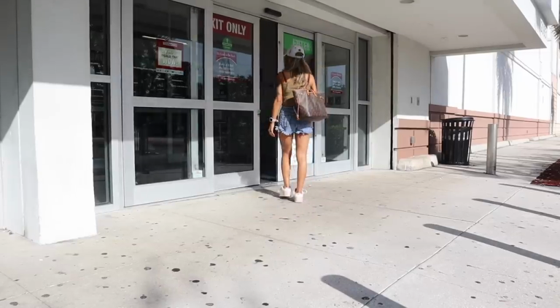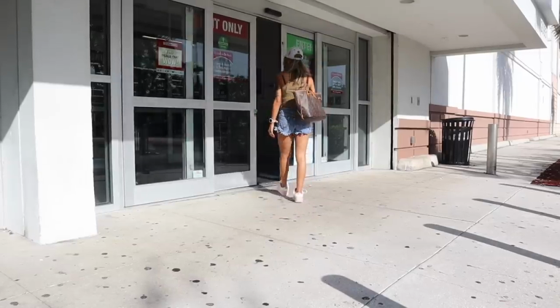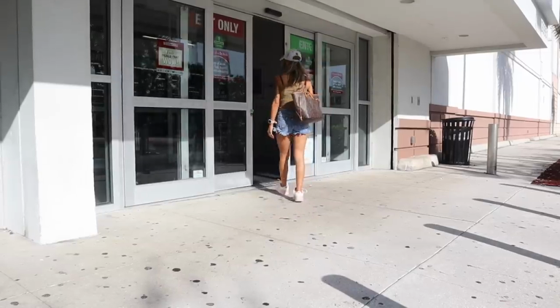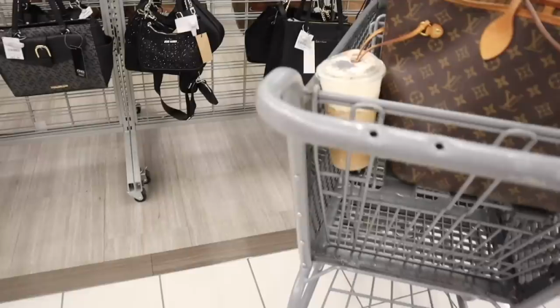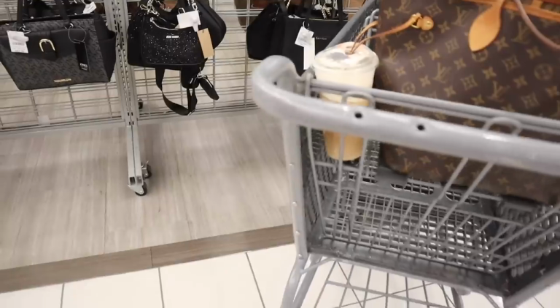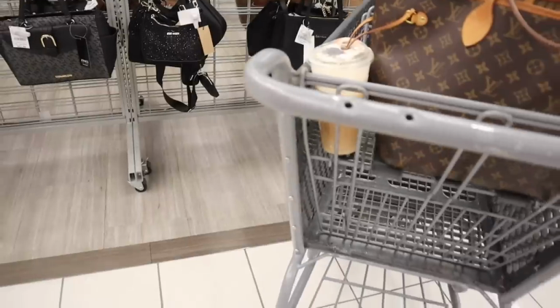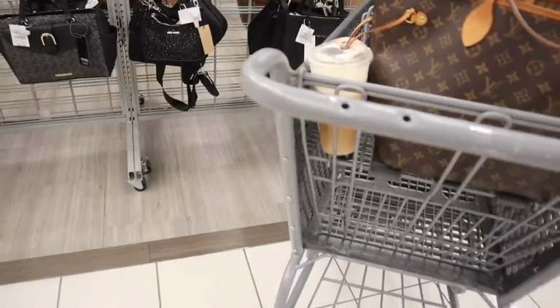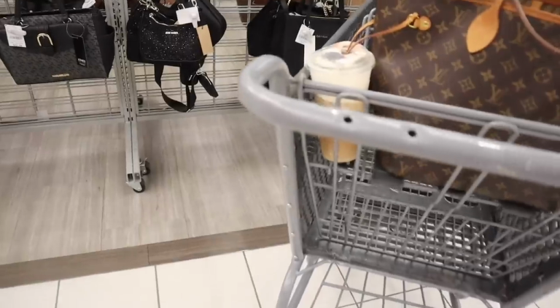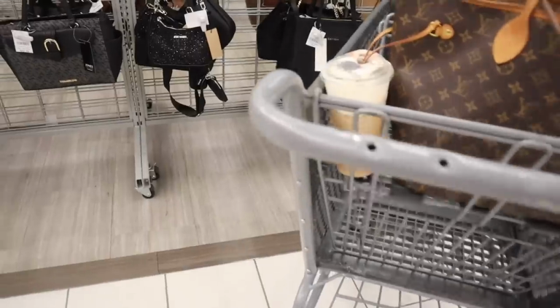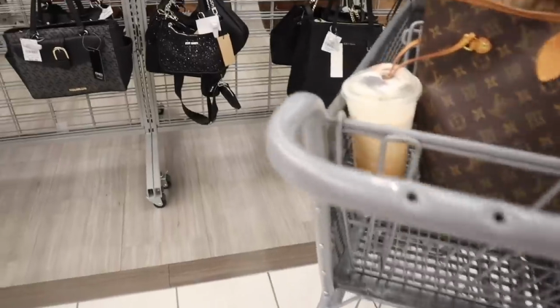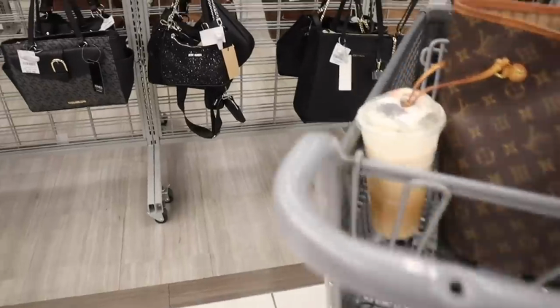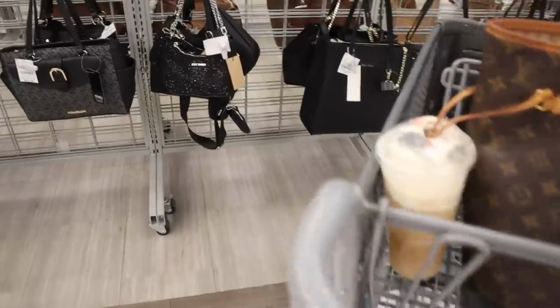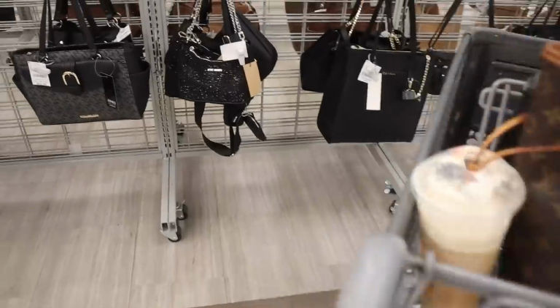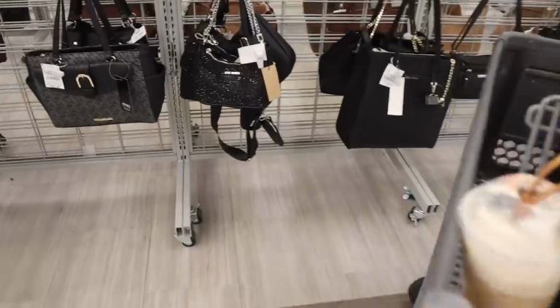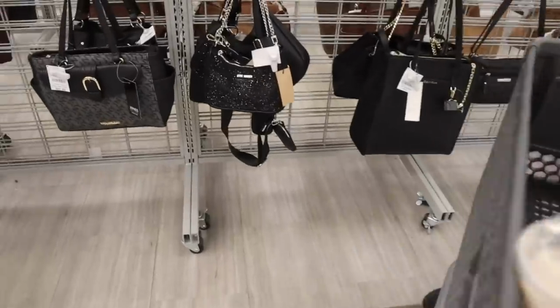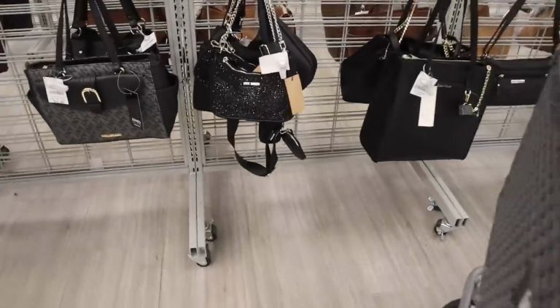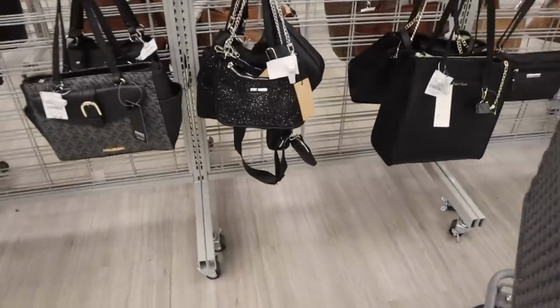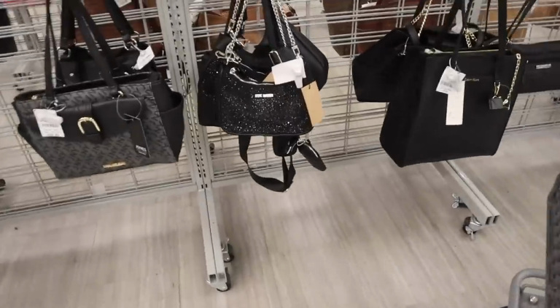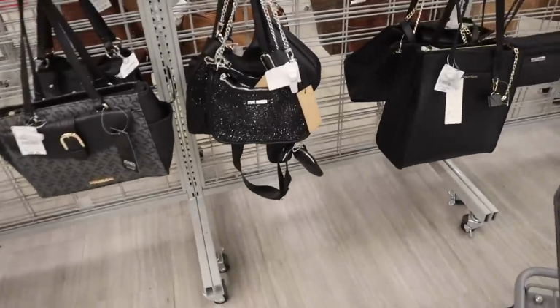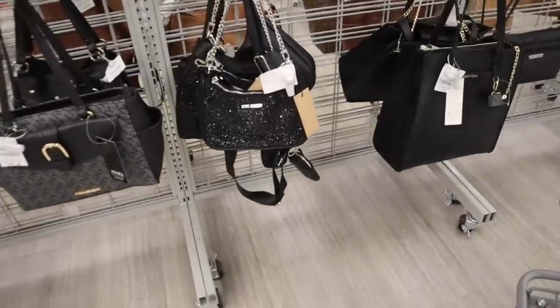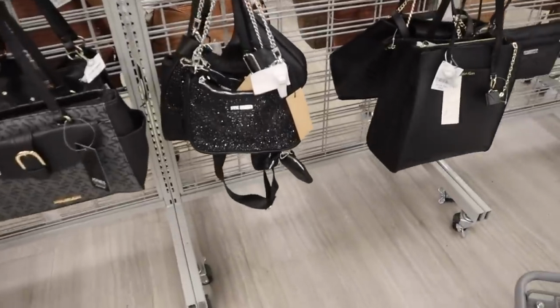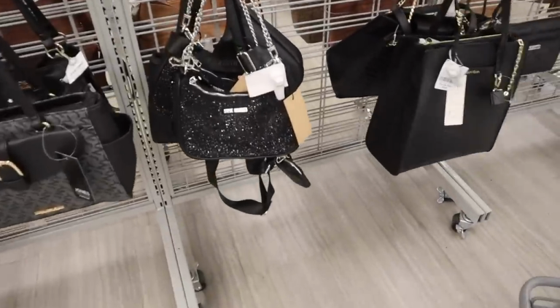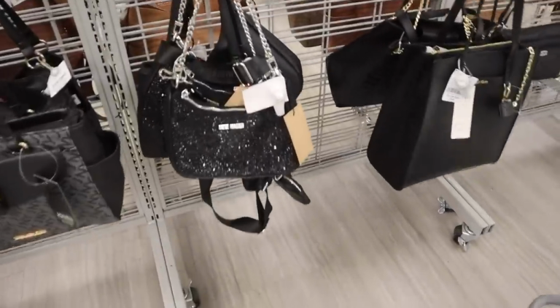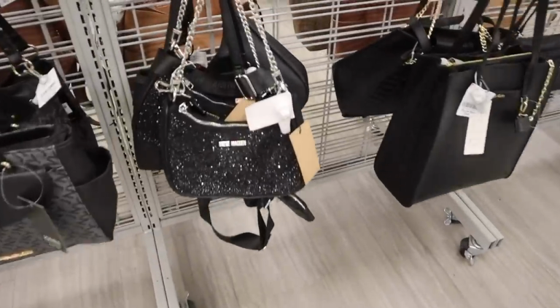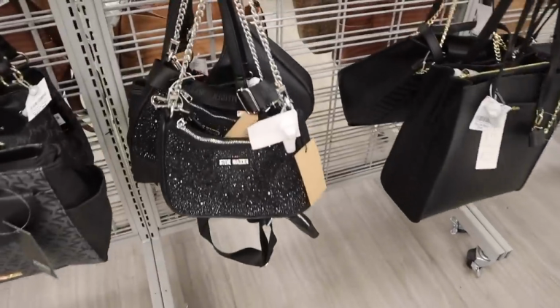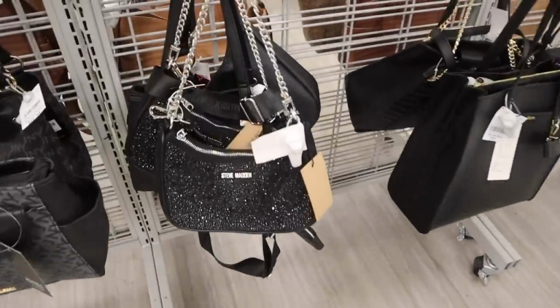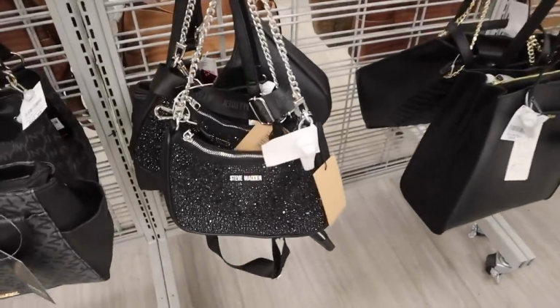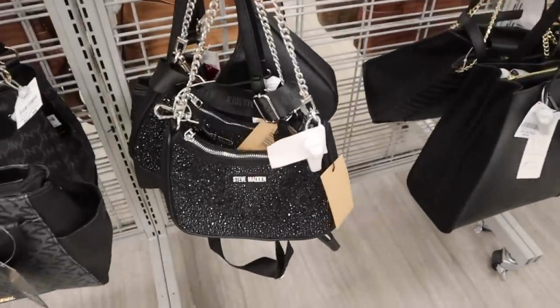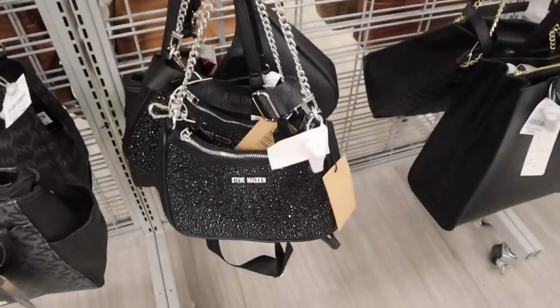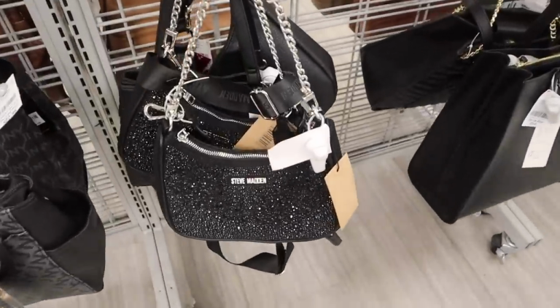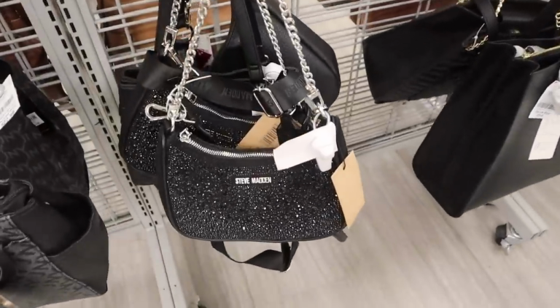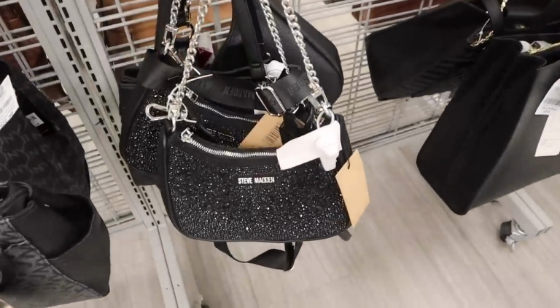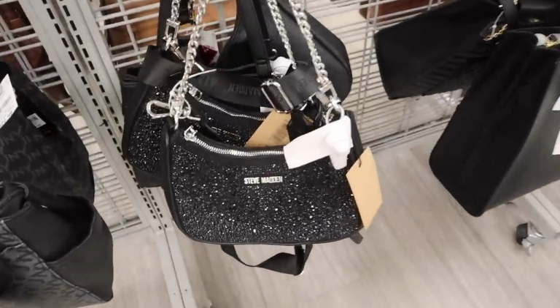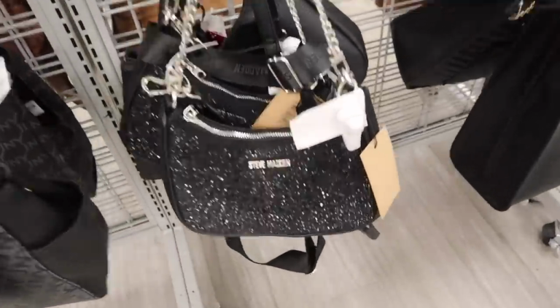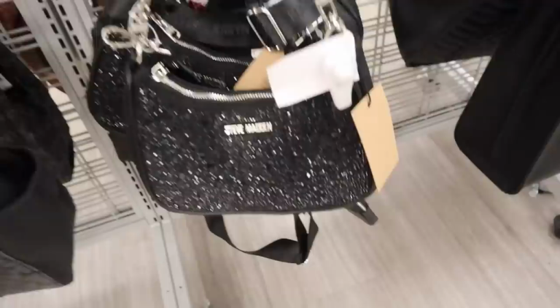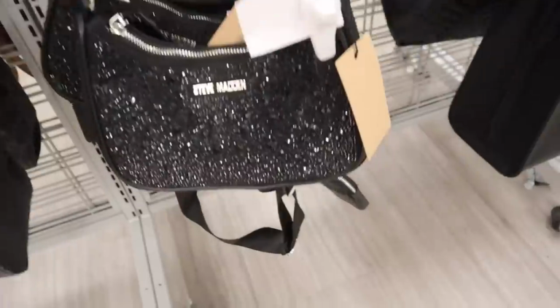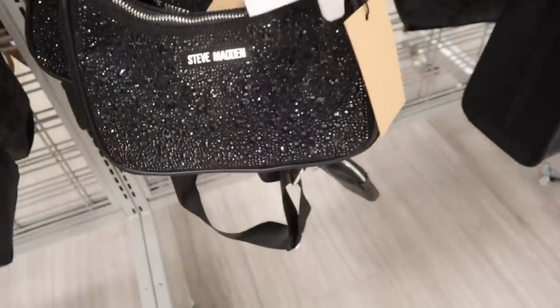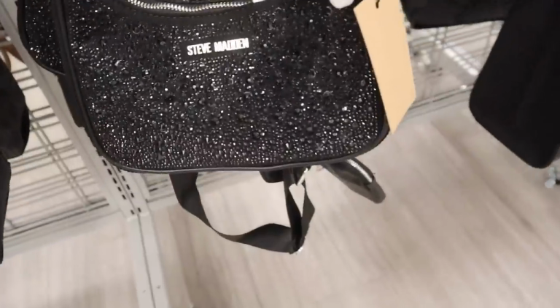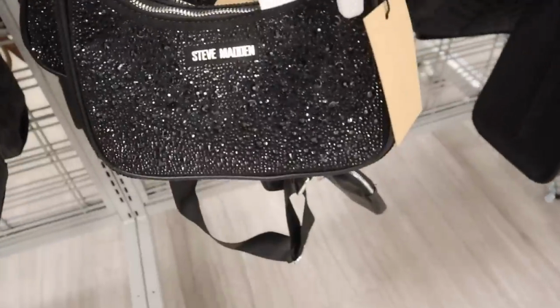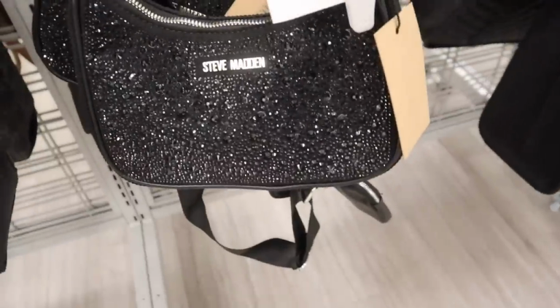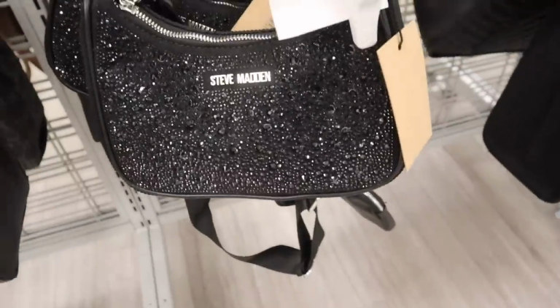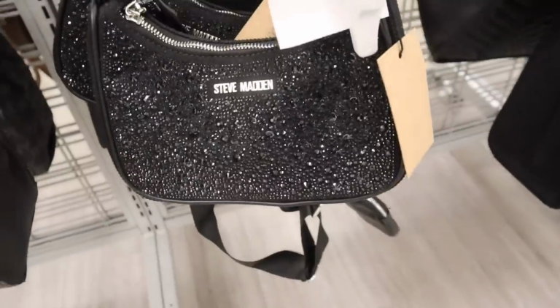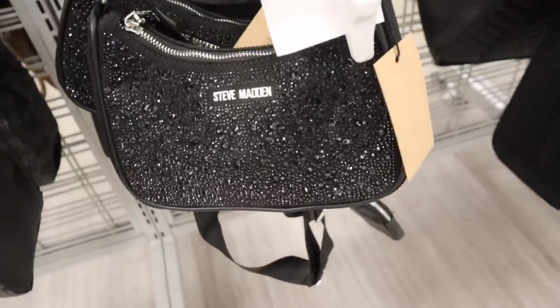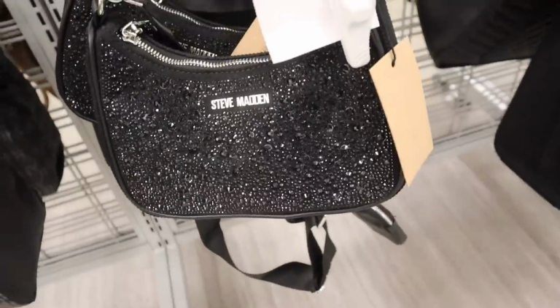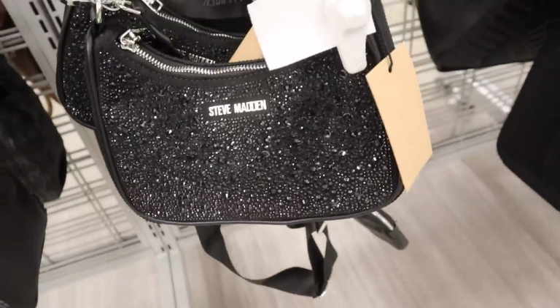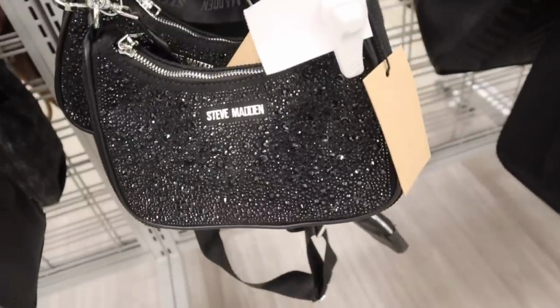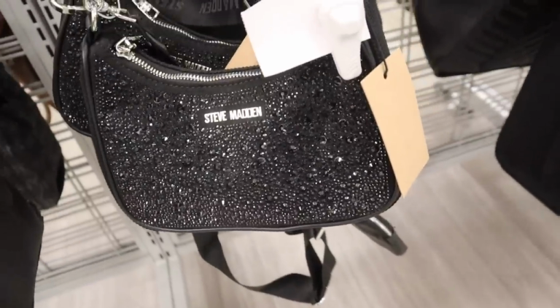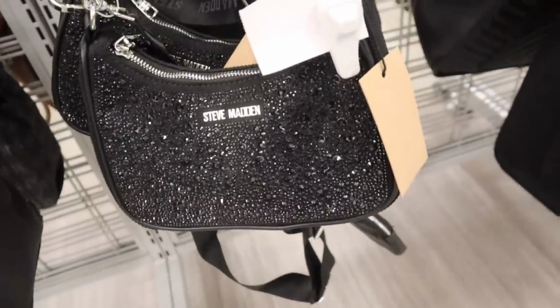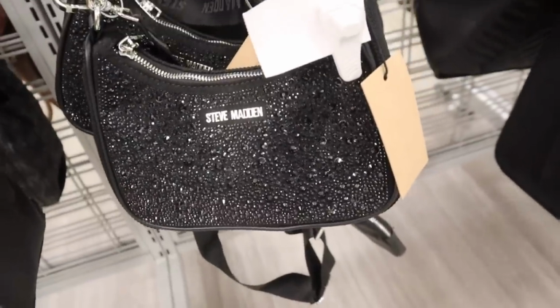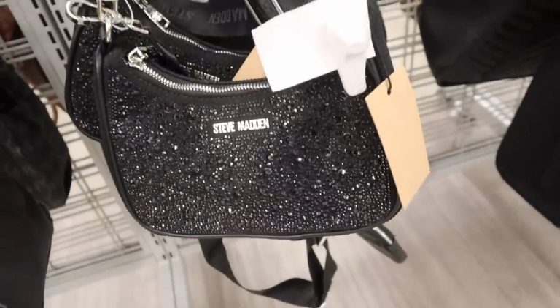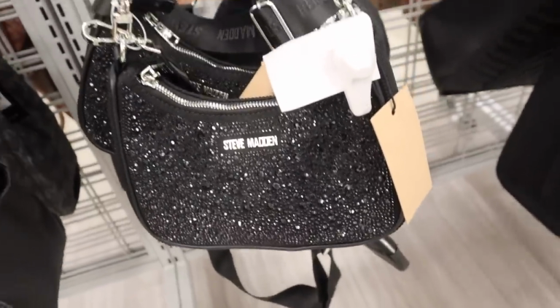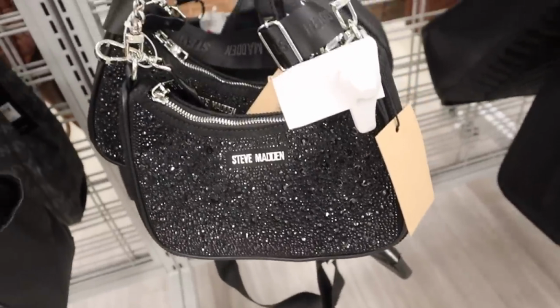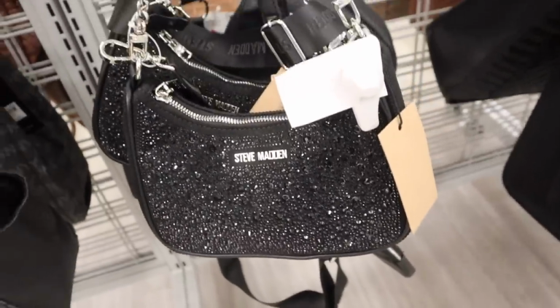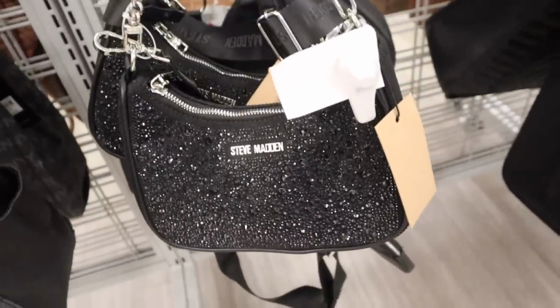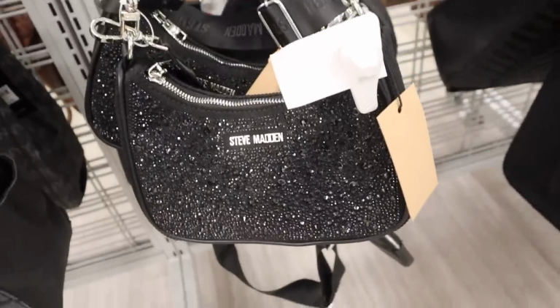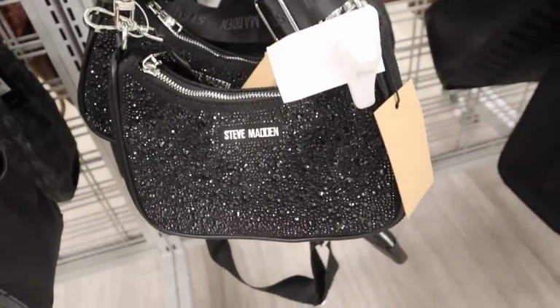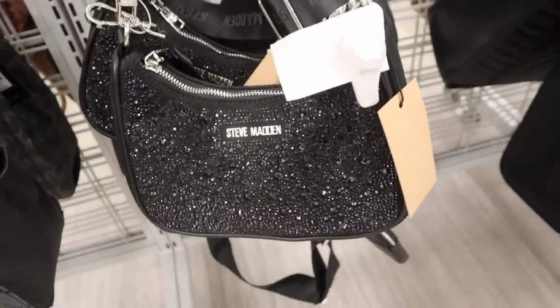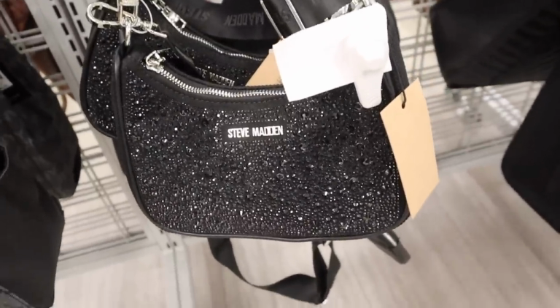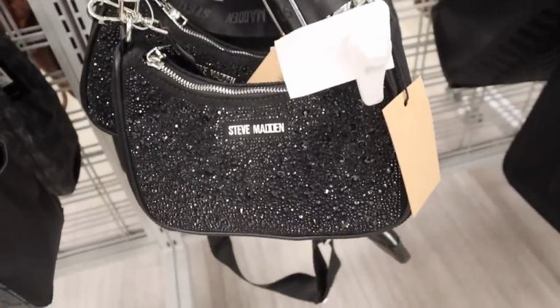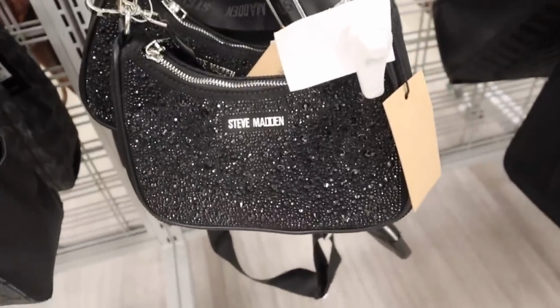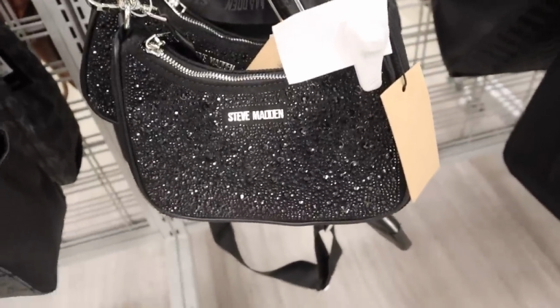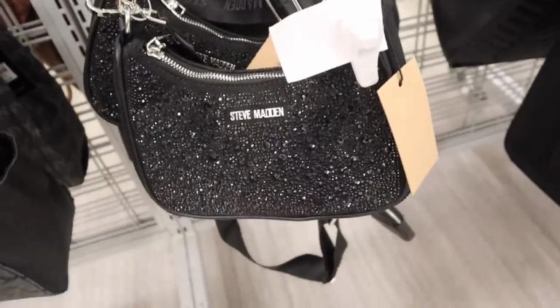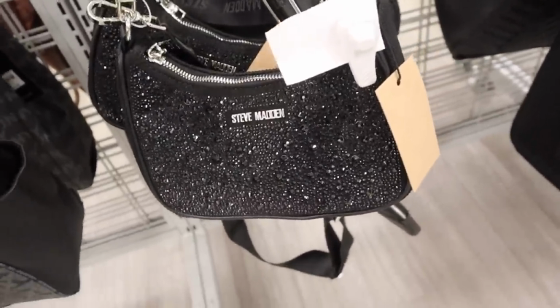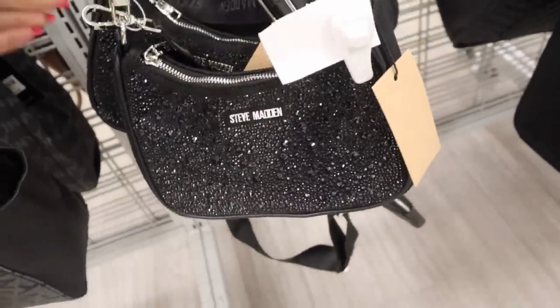I got myself a cart and look what I just found — the most beautiful sparkly Steve Madden purse in the world, are you kidding me?